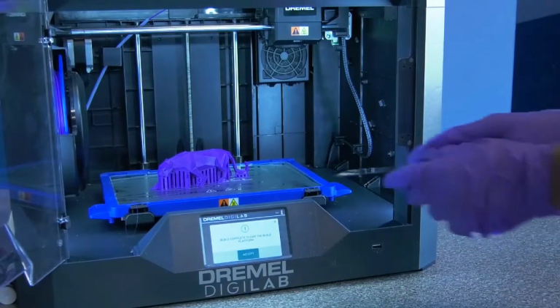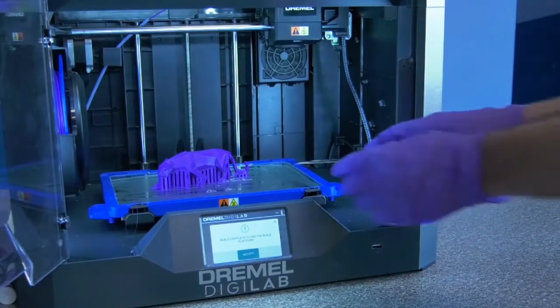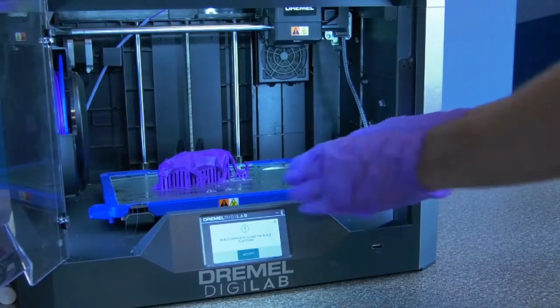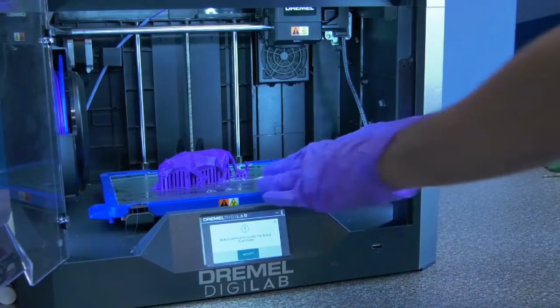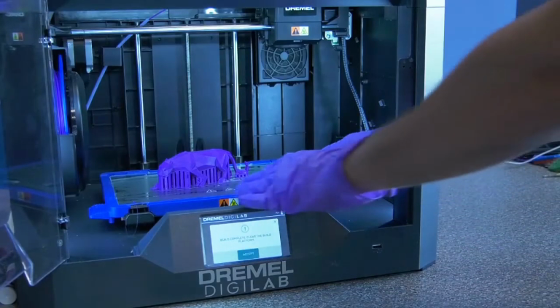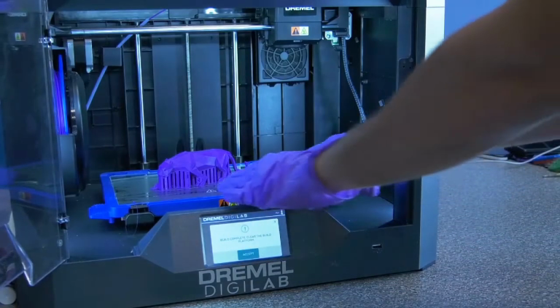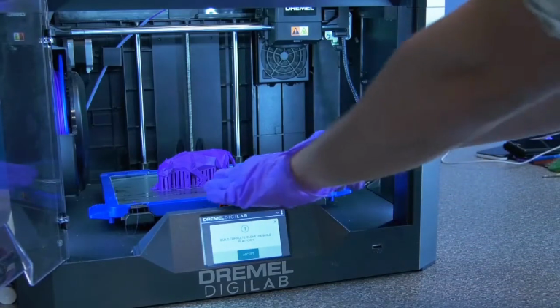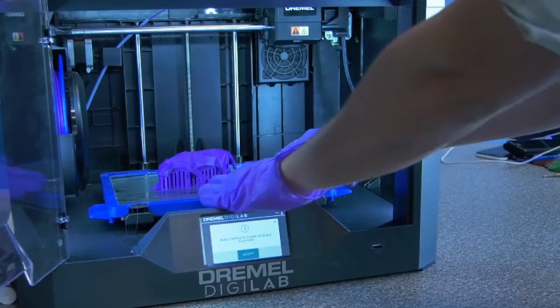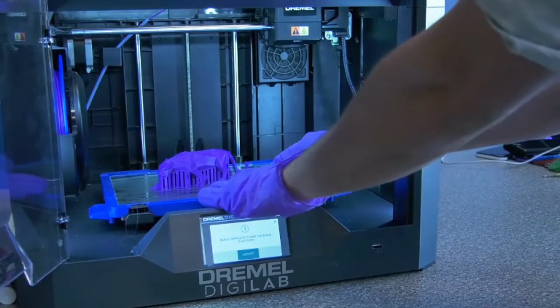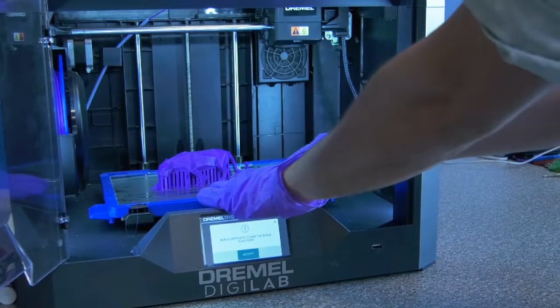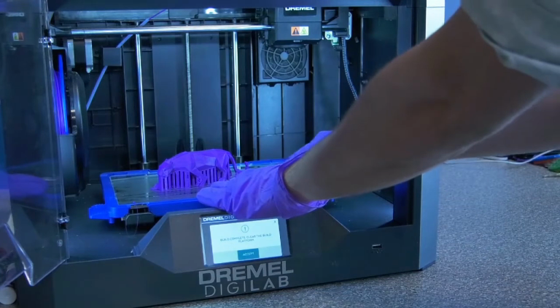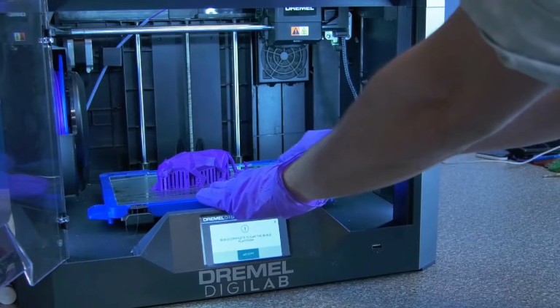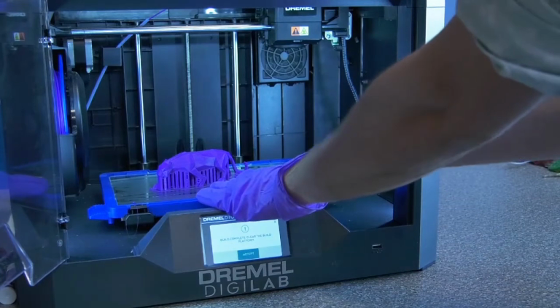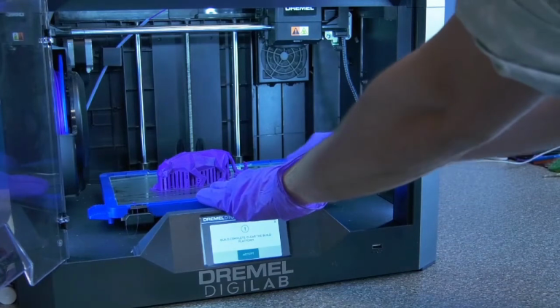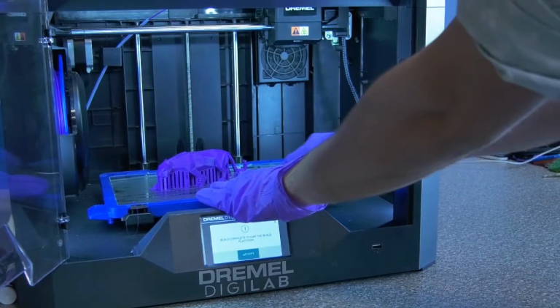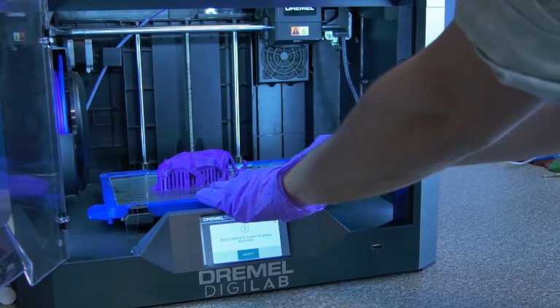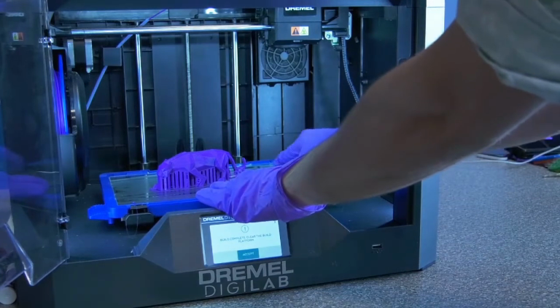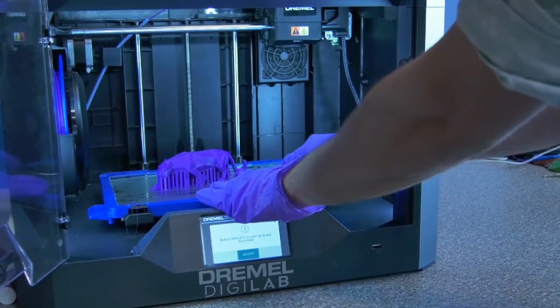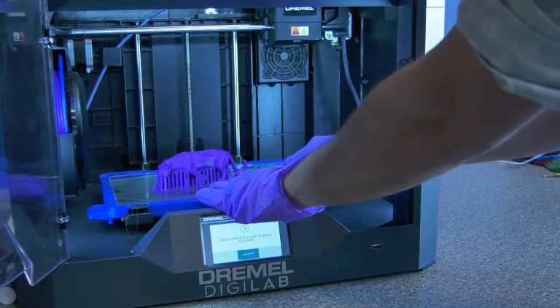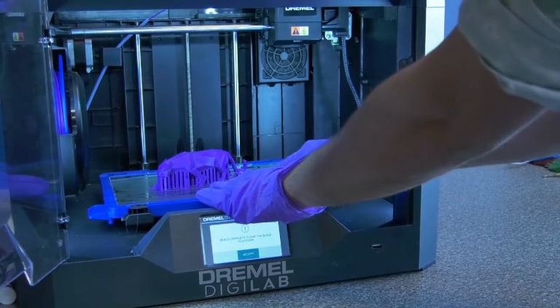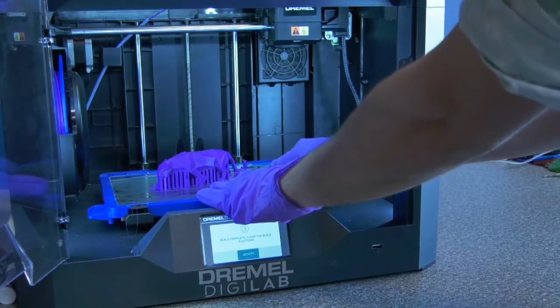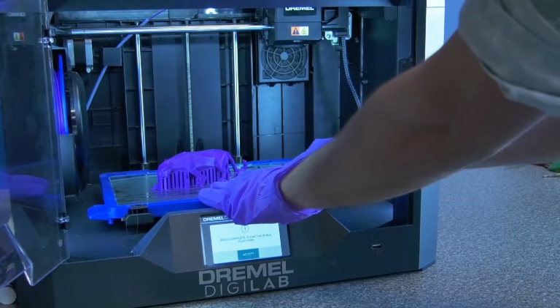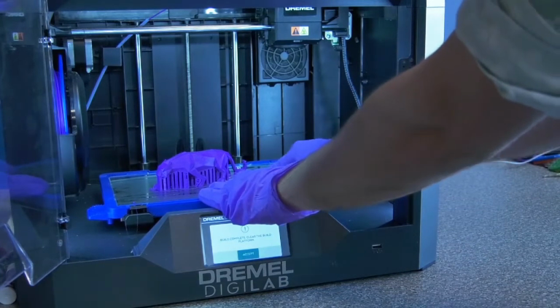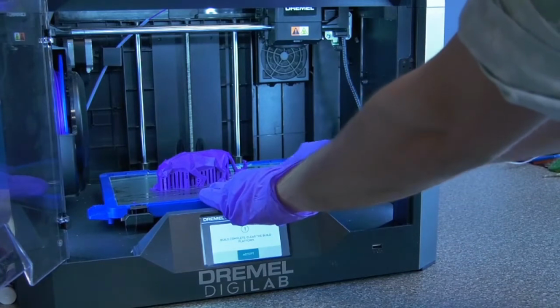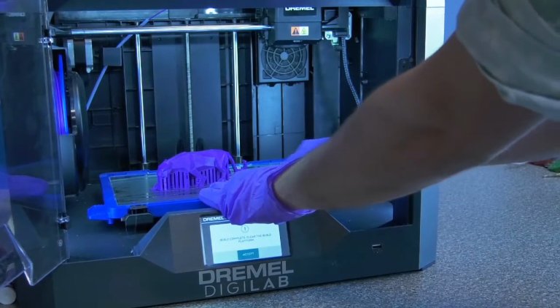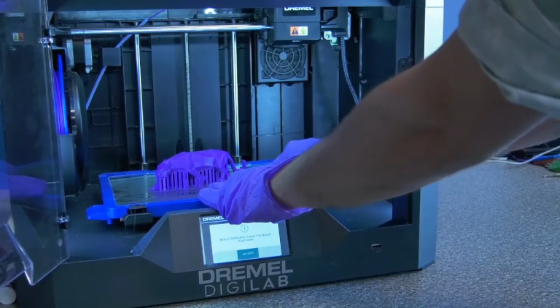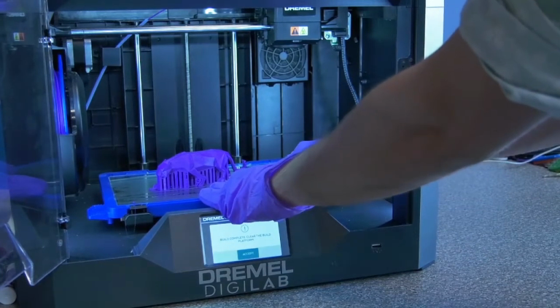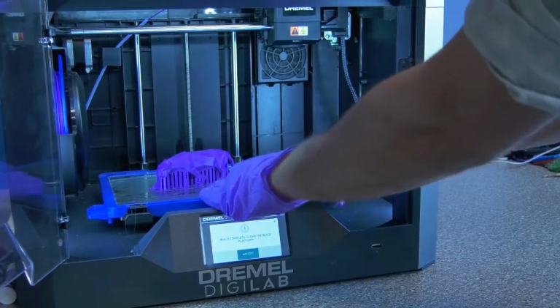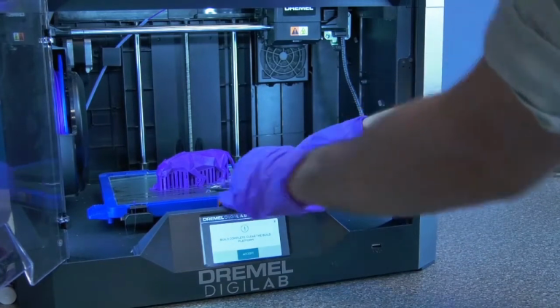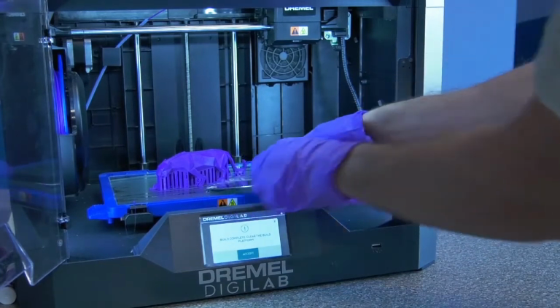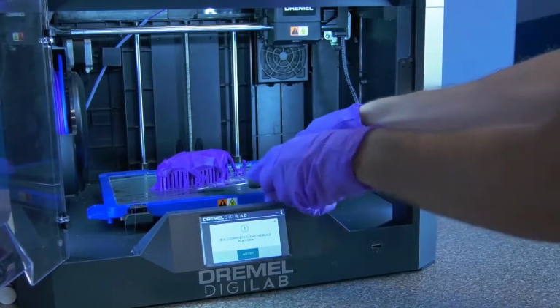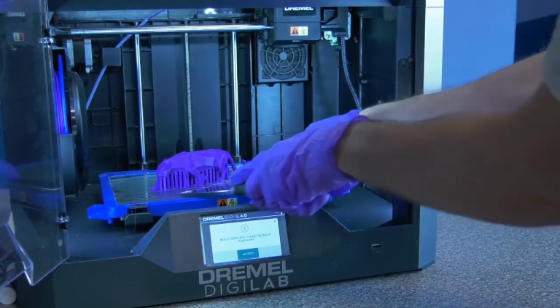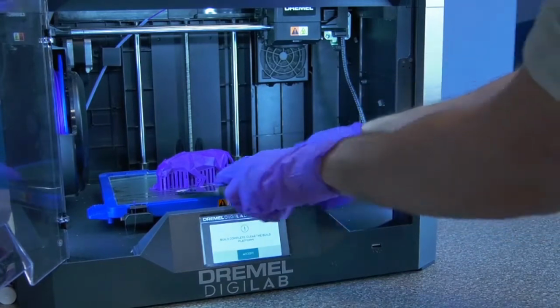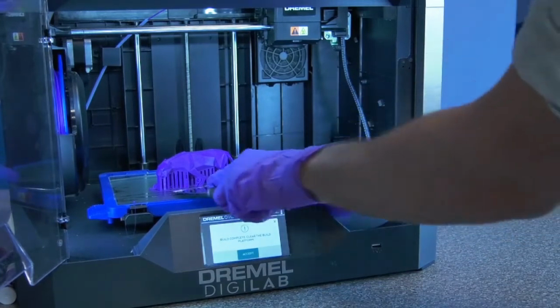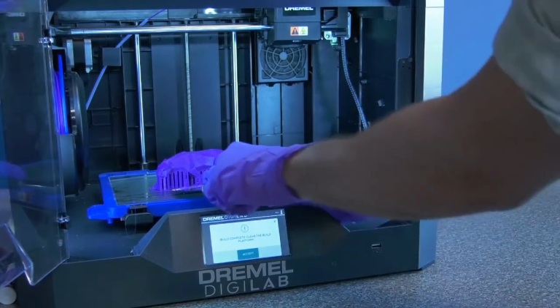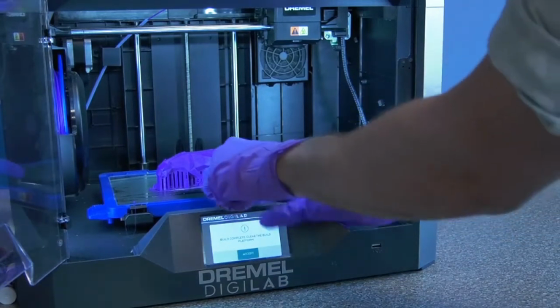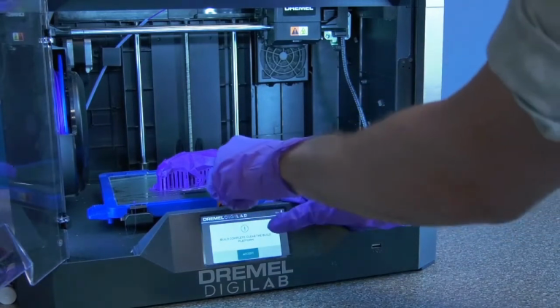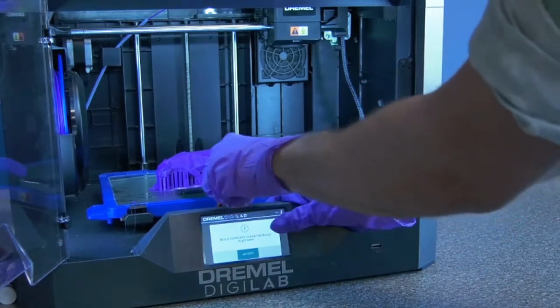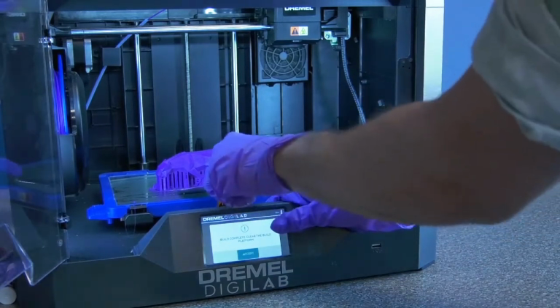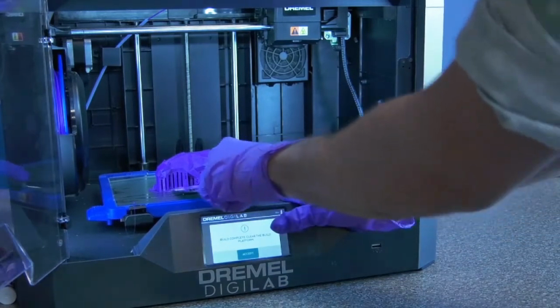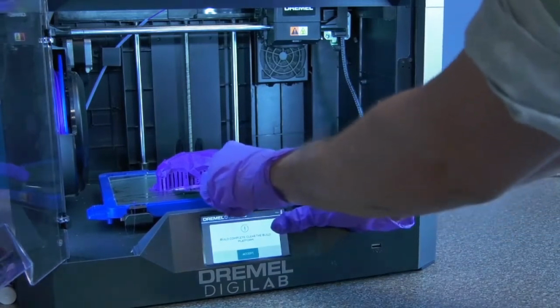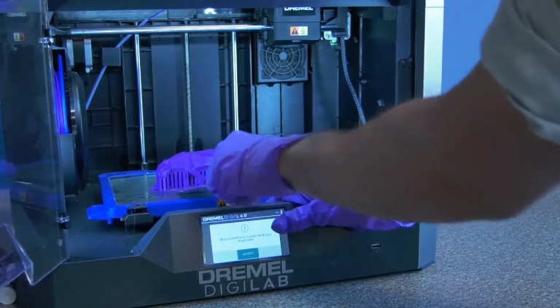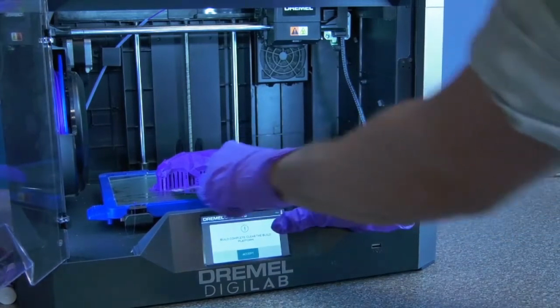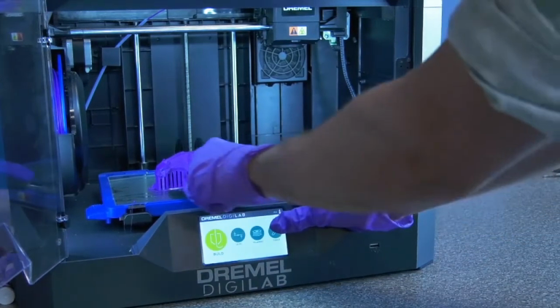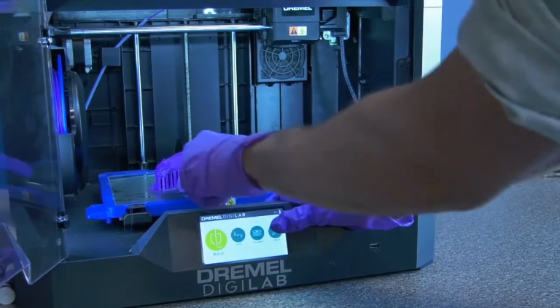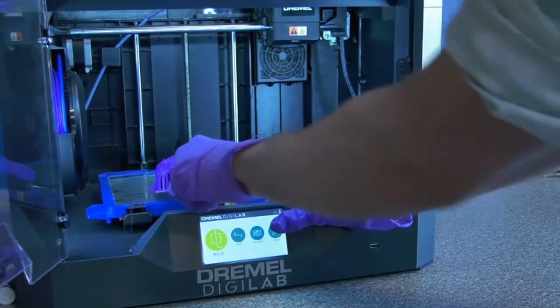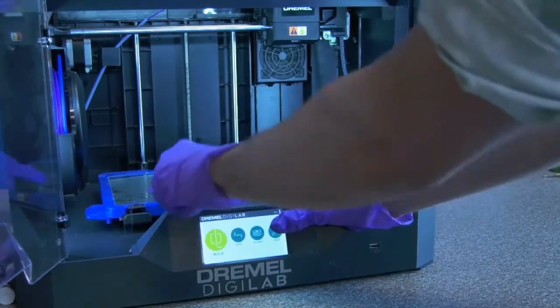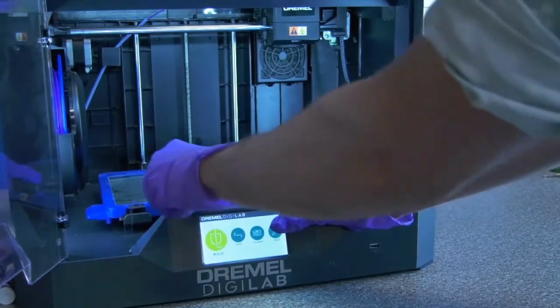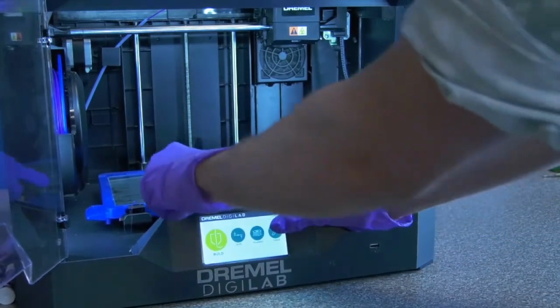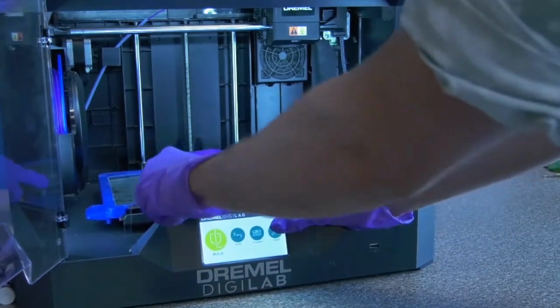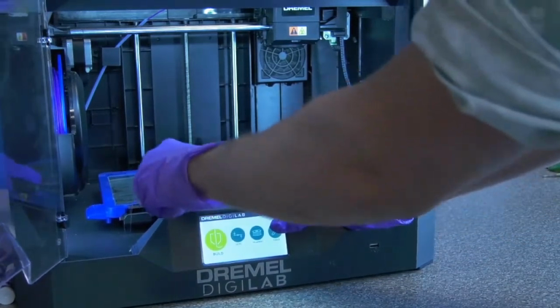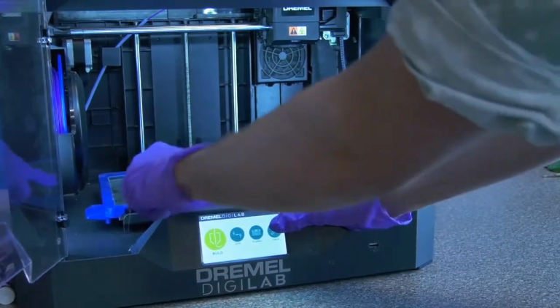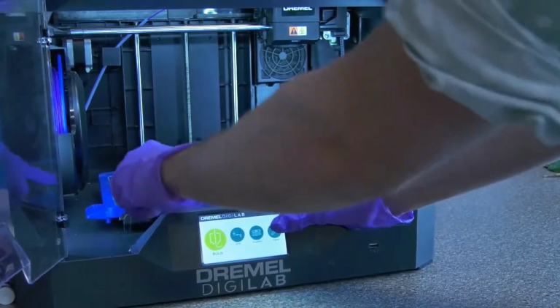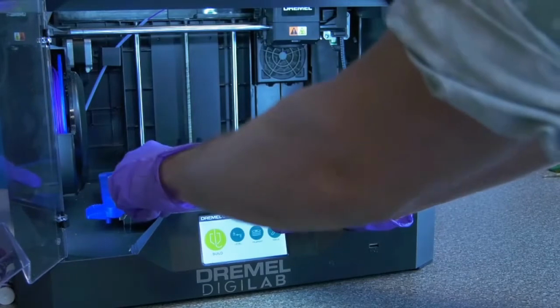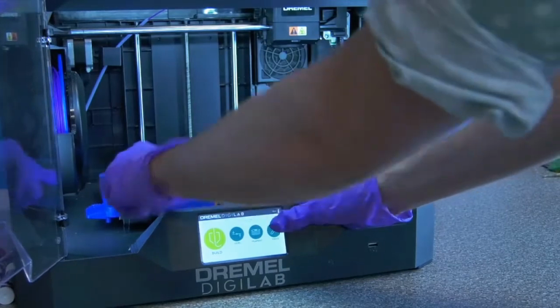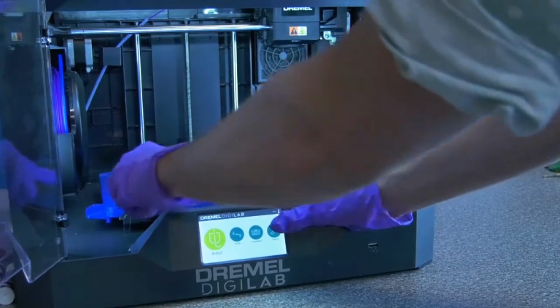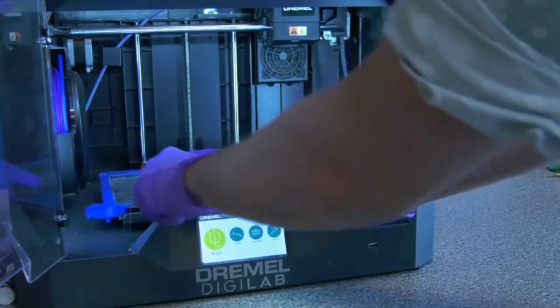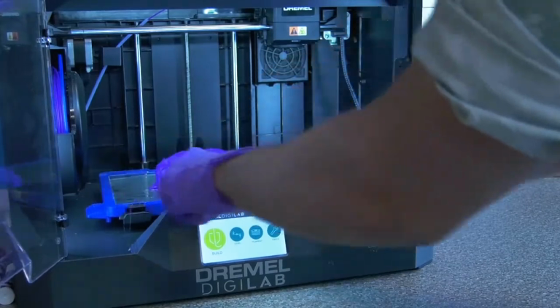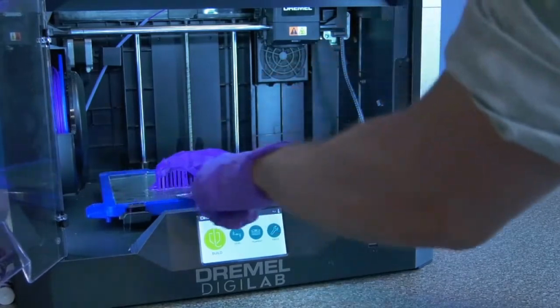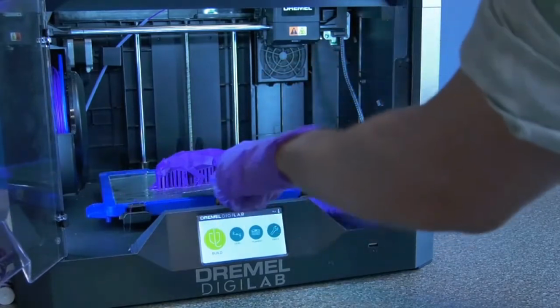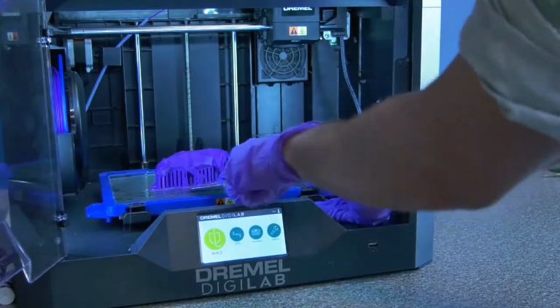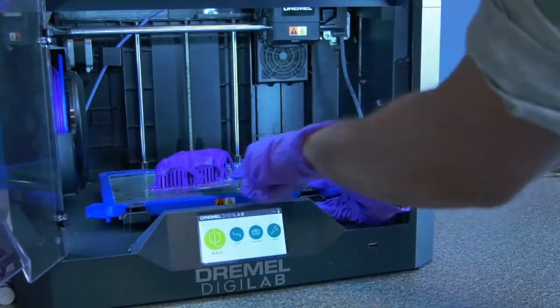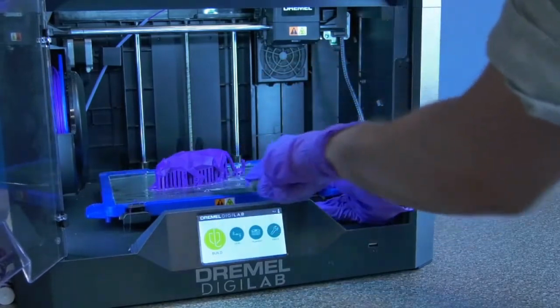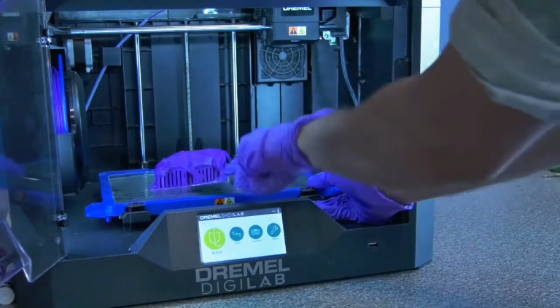Now use your scraper to pry your print off the build plate. Depending on how many supports you use, this could take a little bit of force, so use your best judgement.